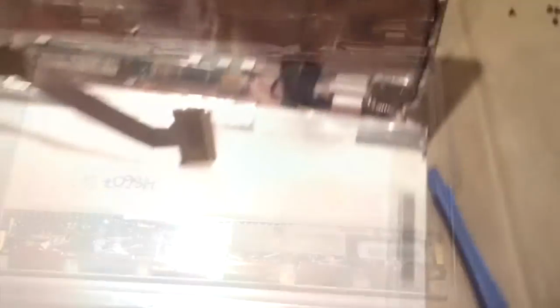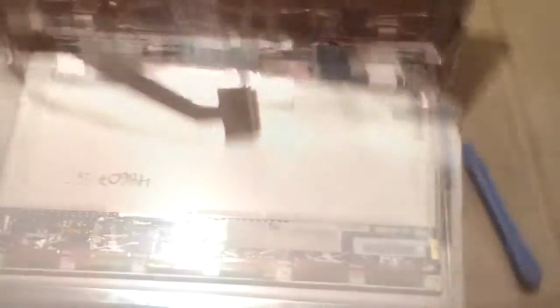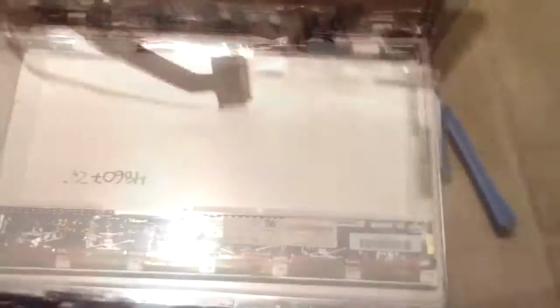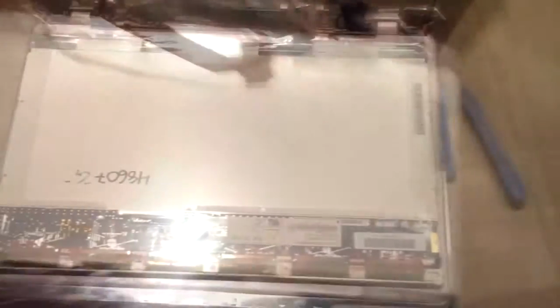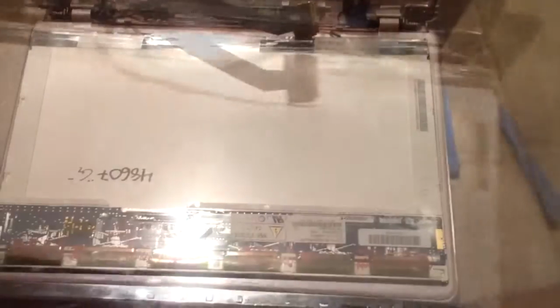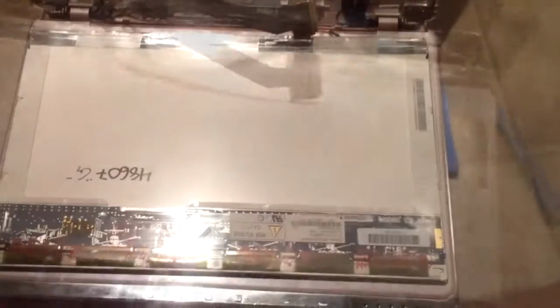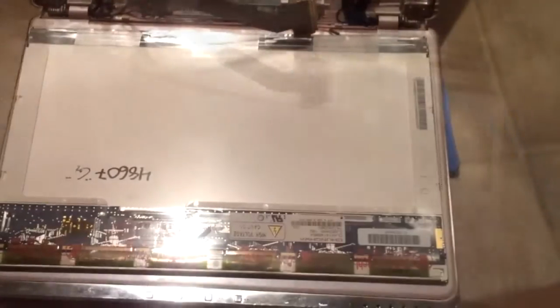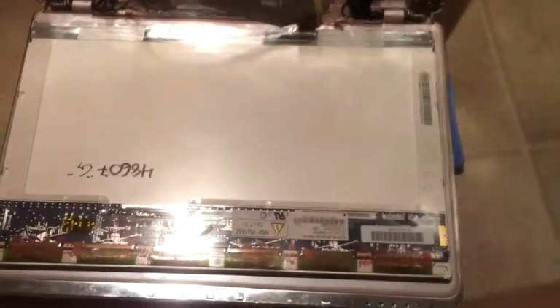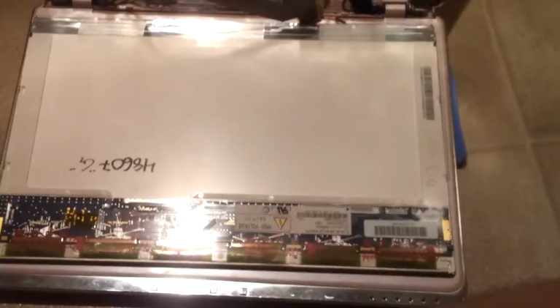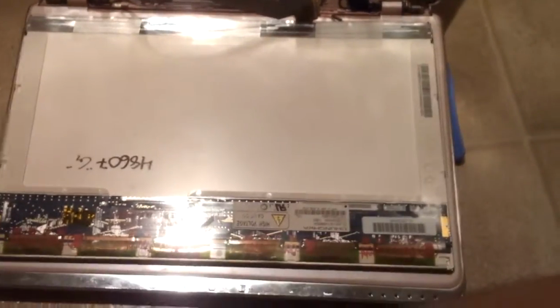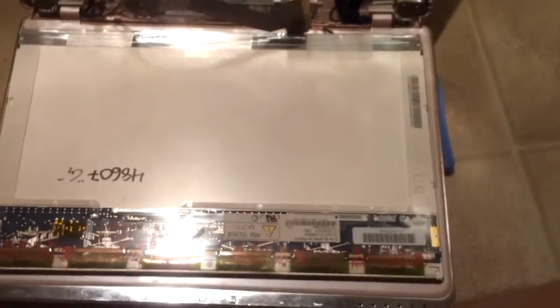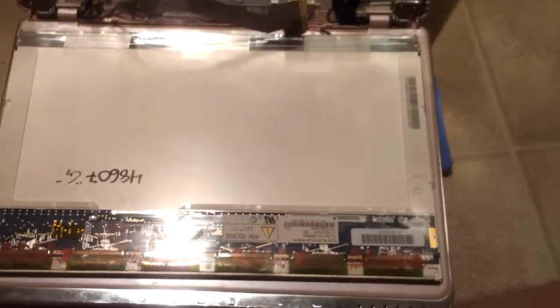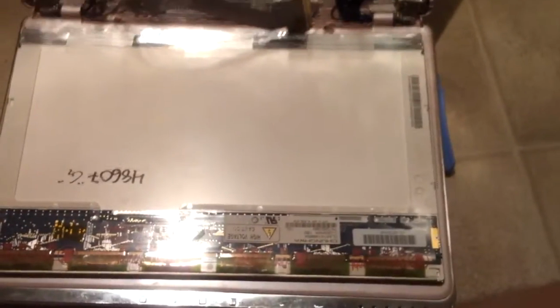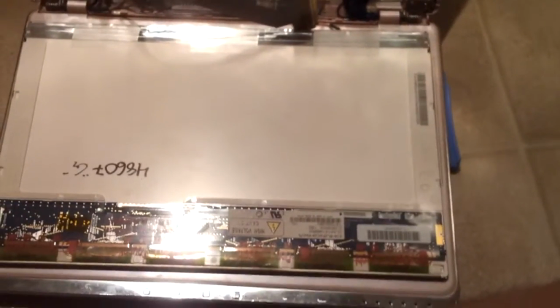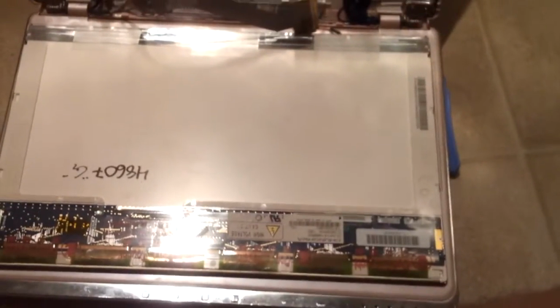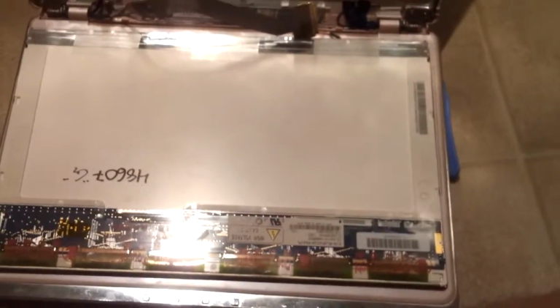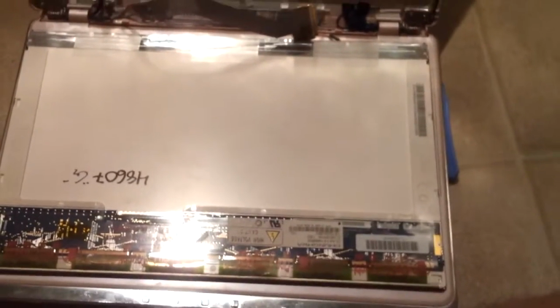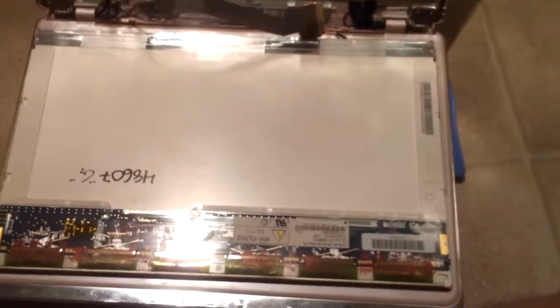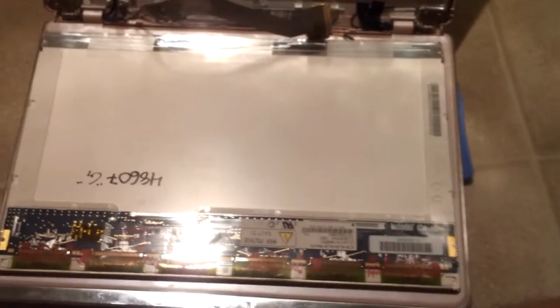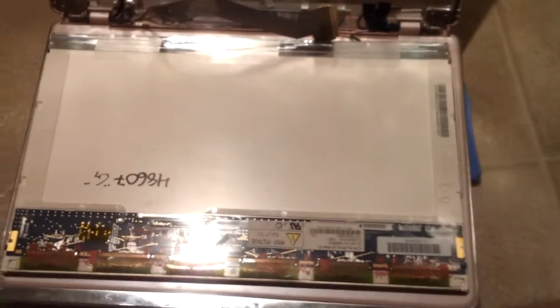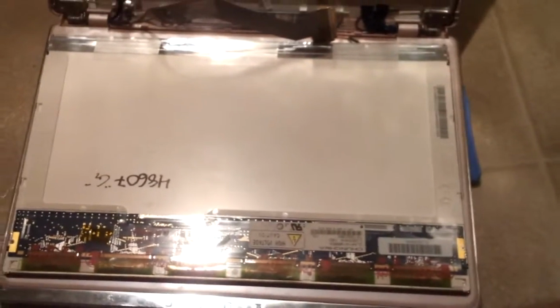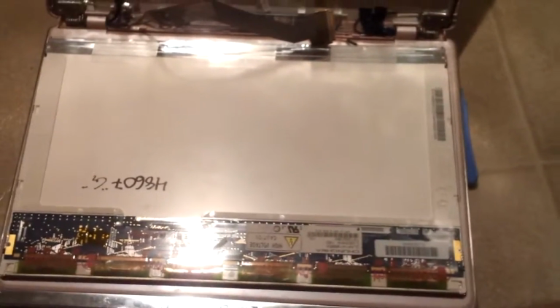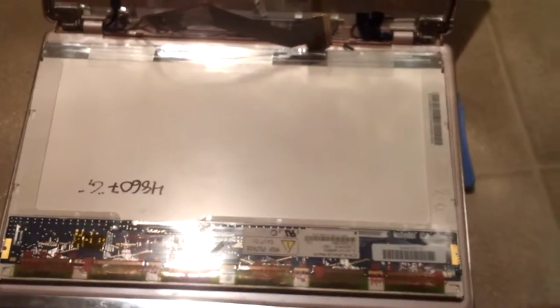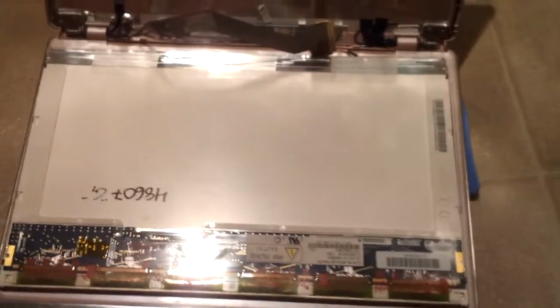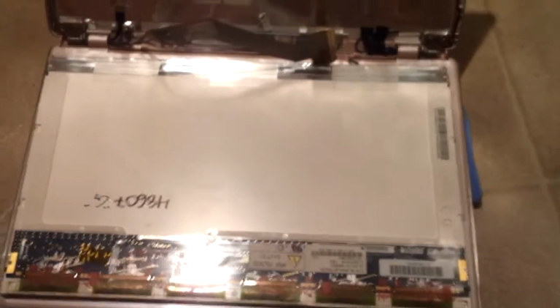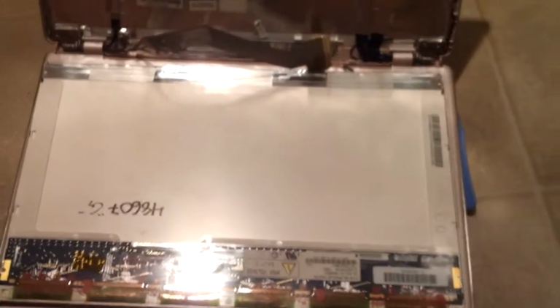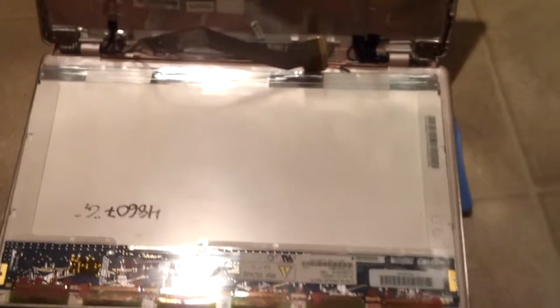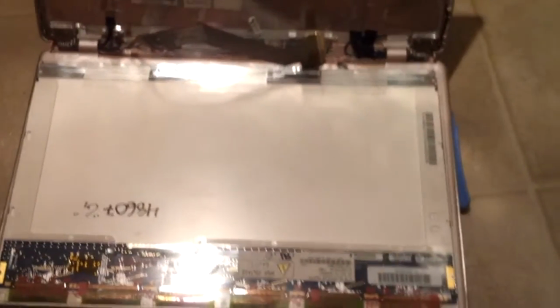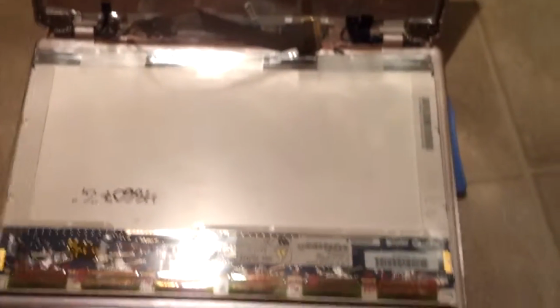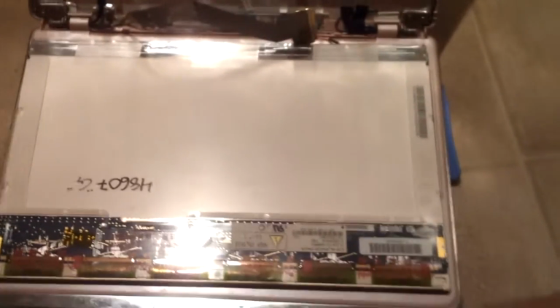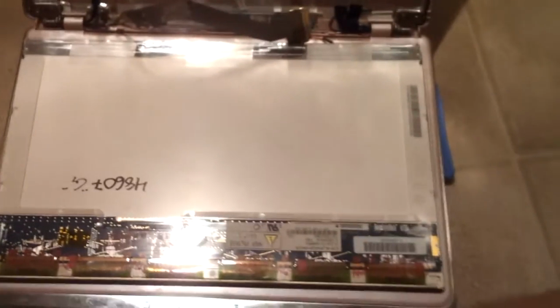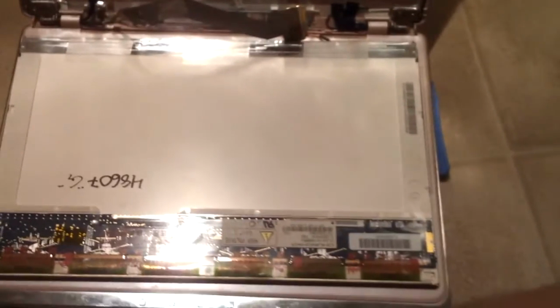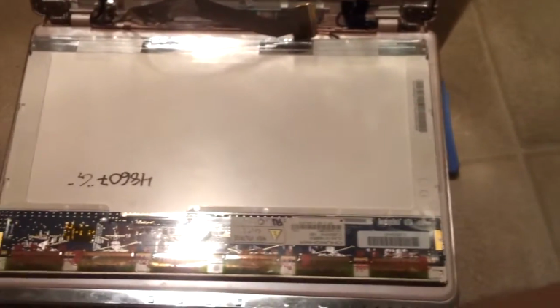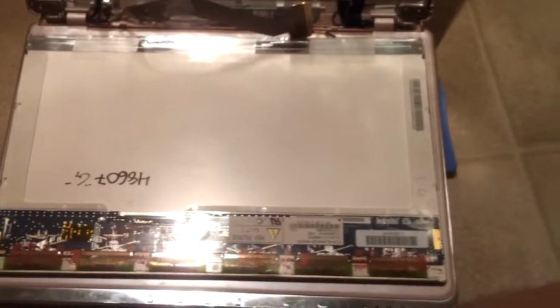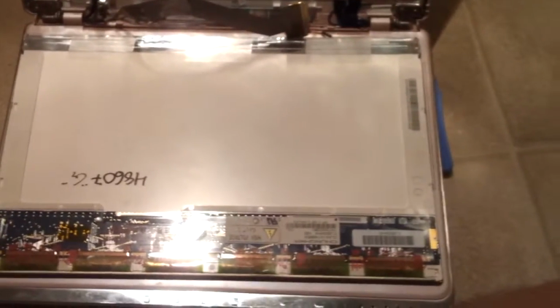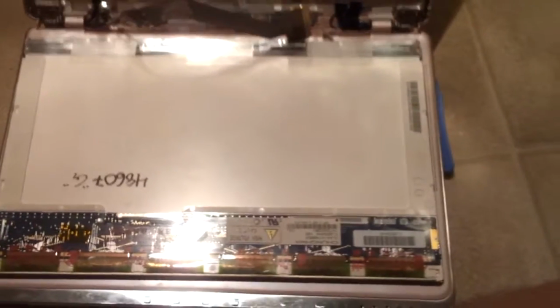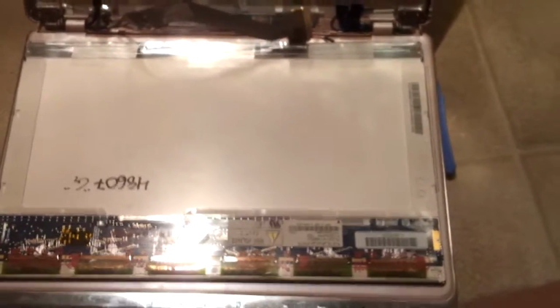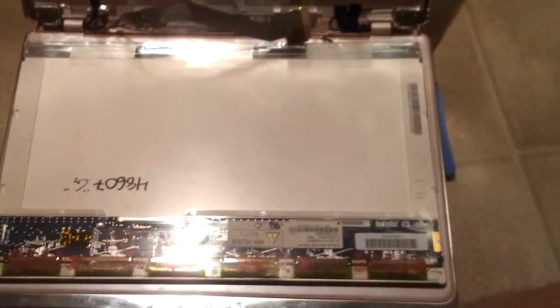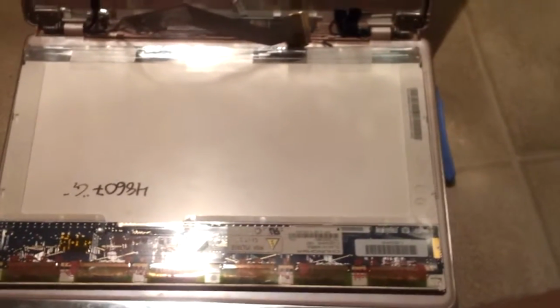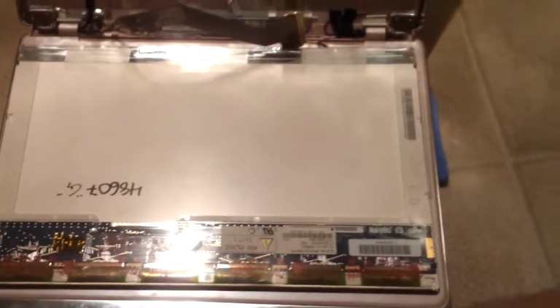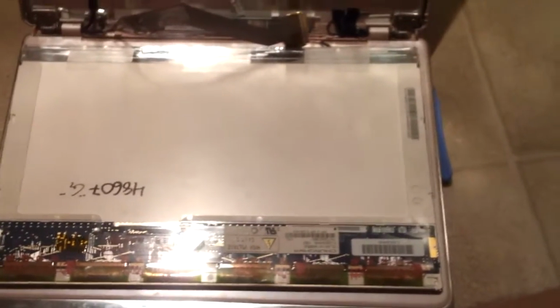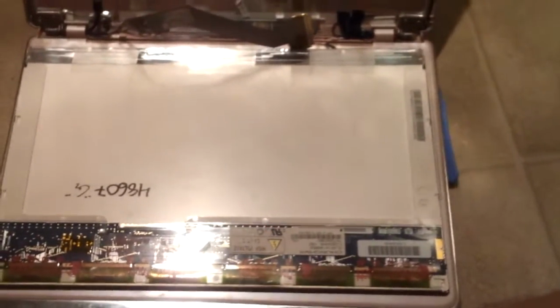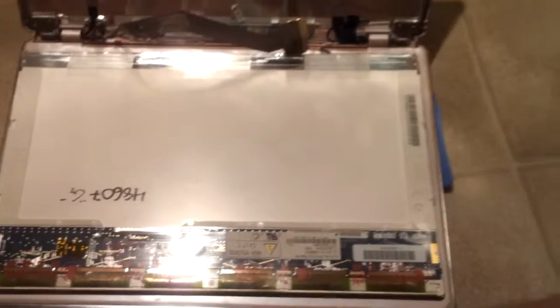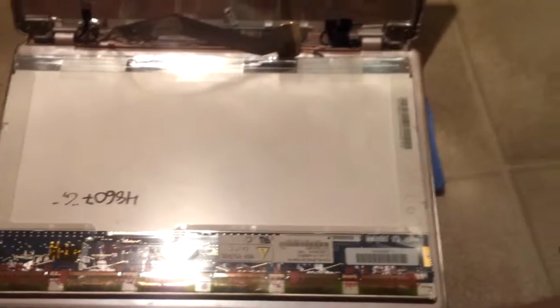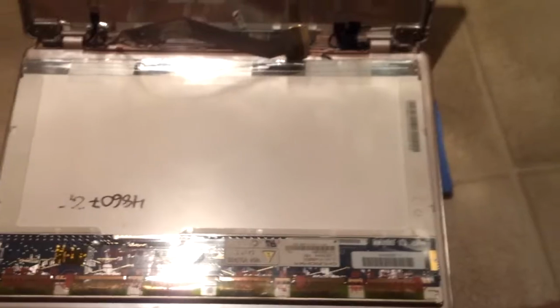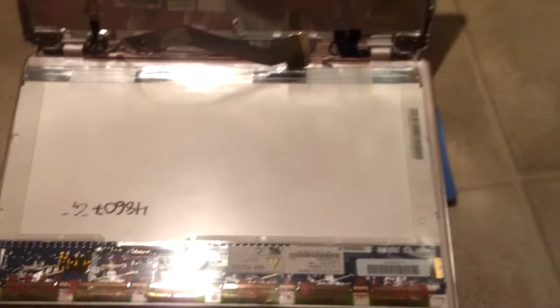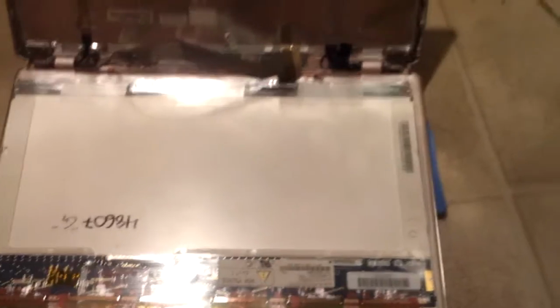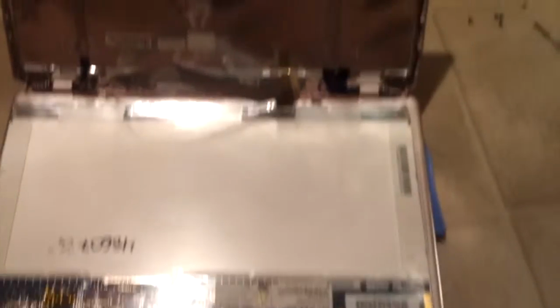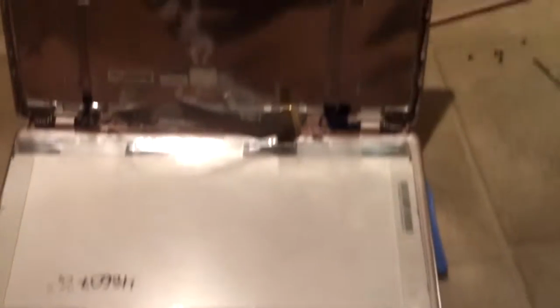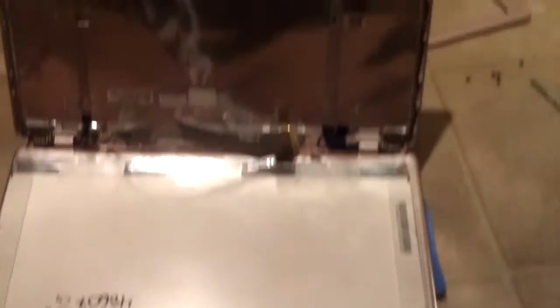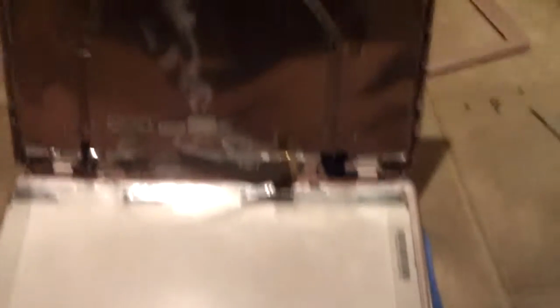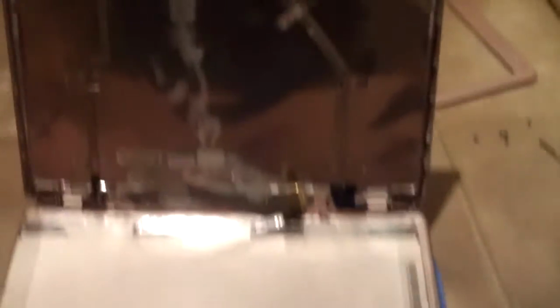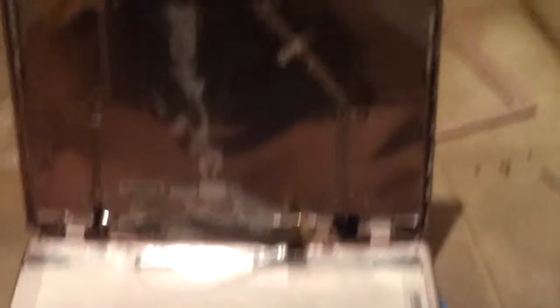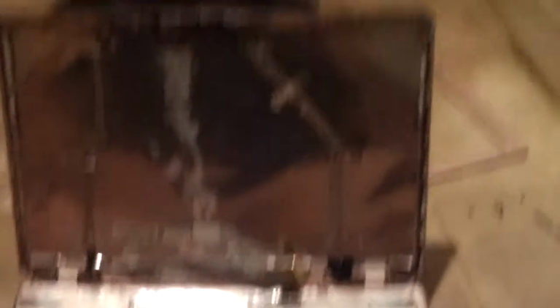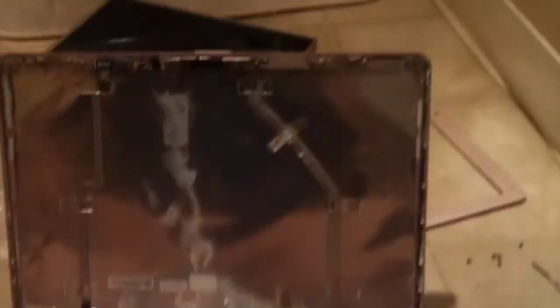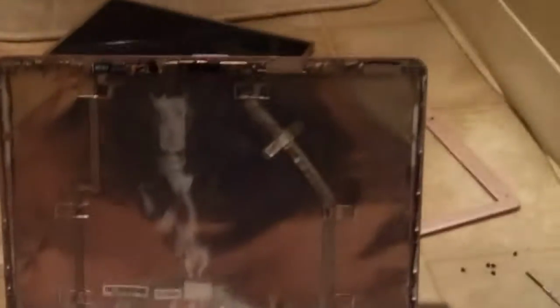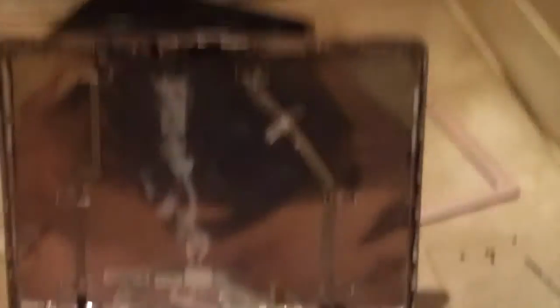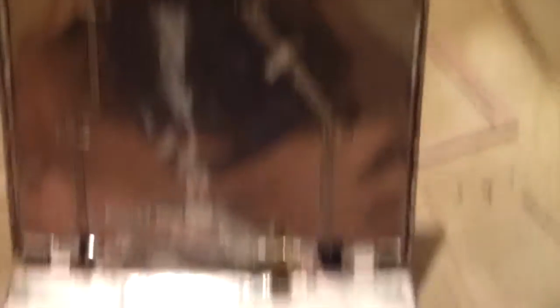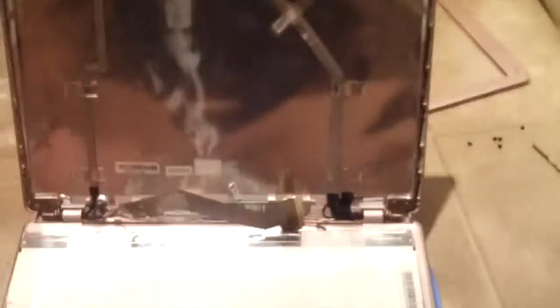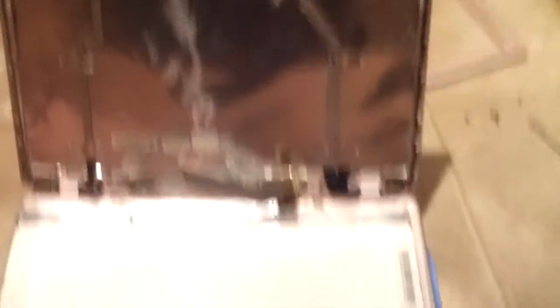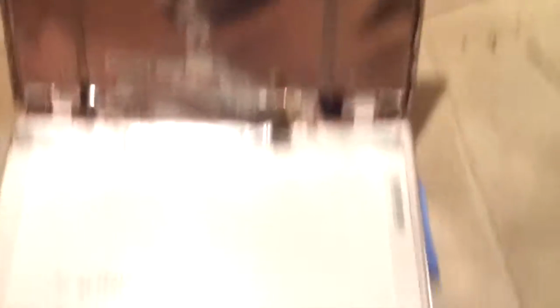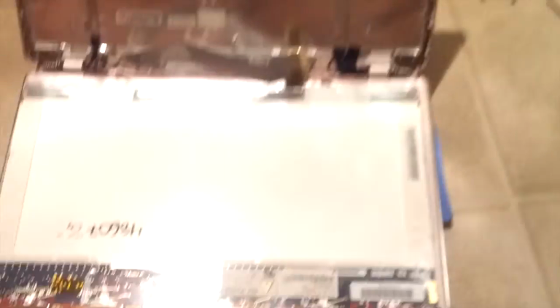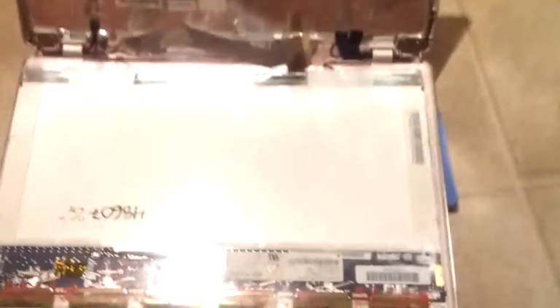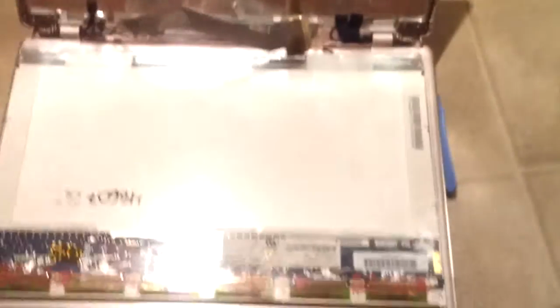Now to finish installing your new screen, it's basically all the steps I showed you but in reverse.